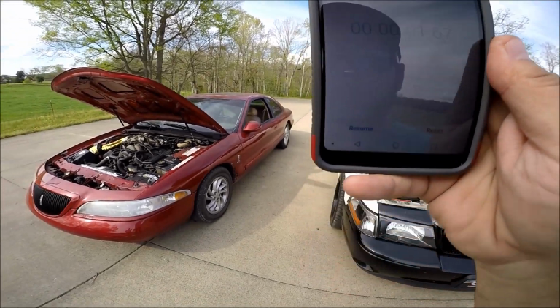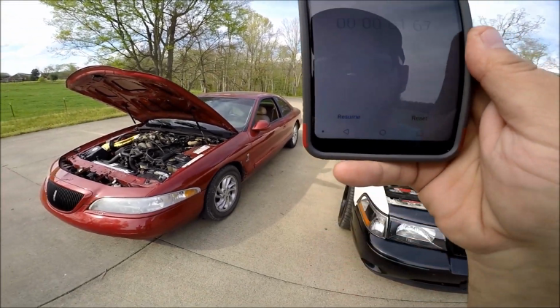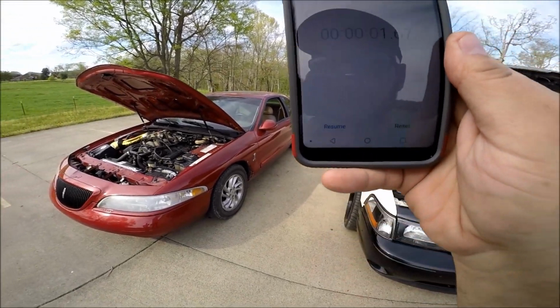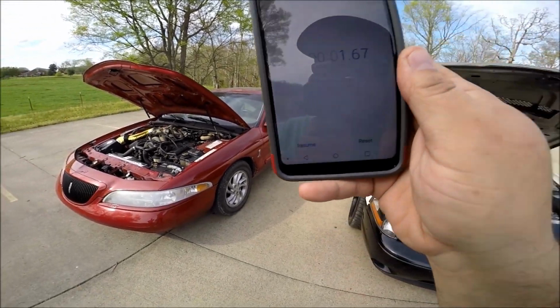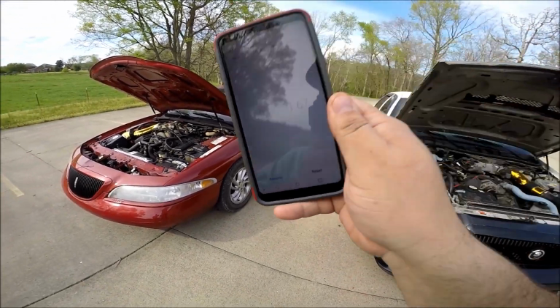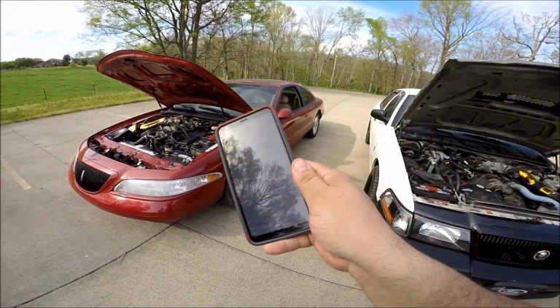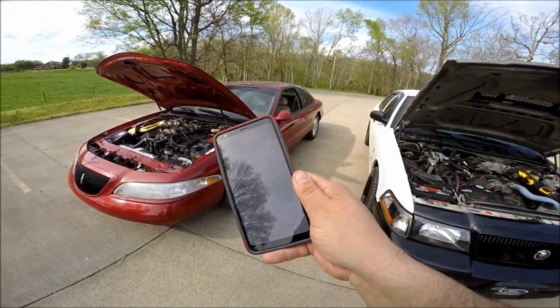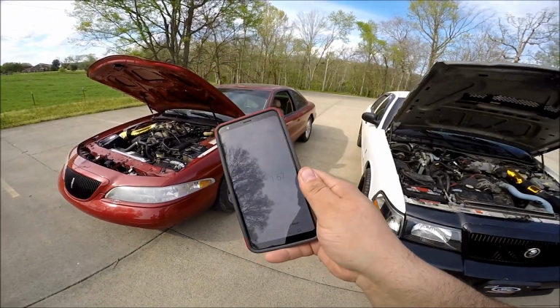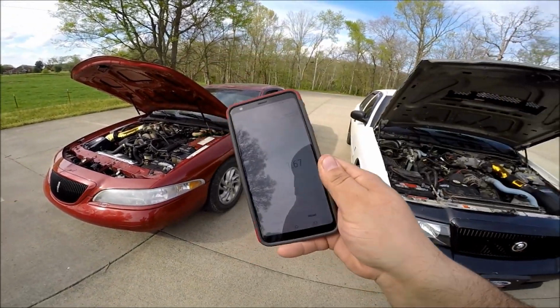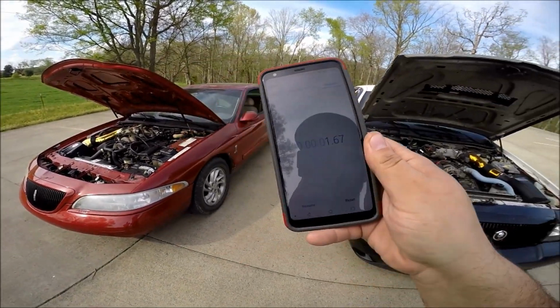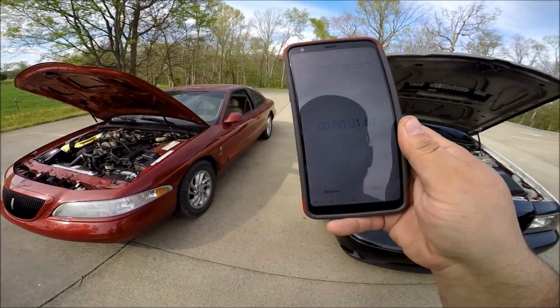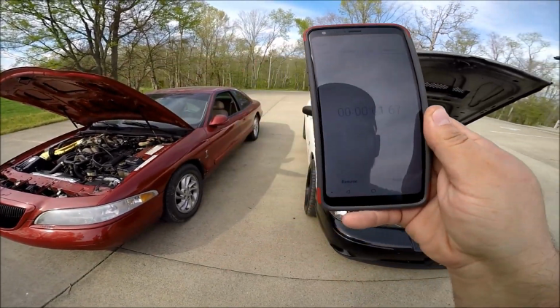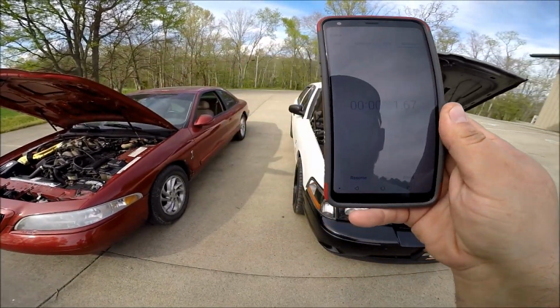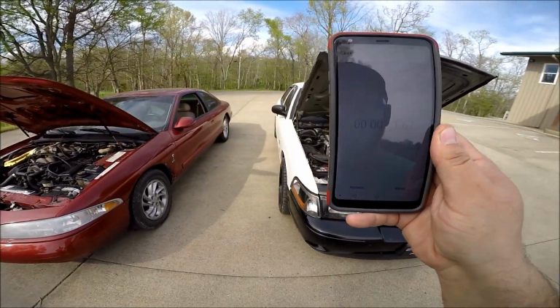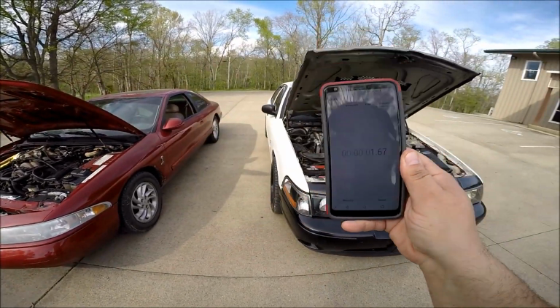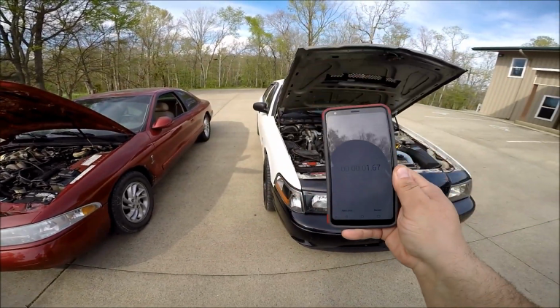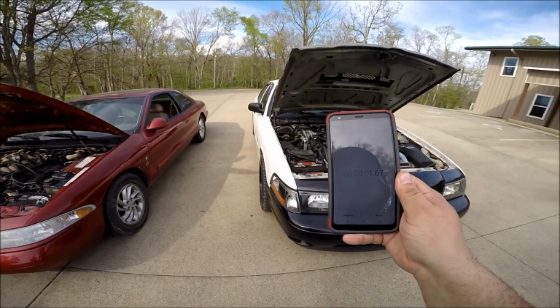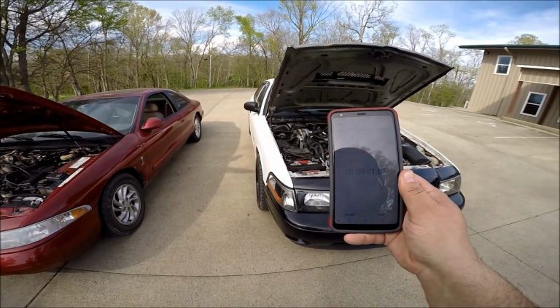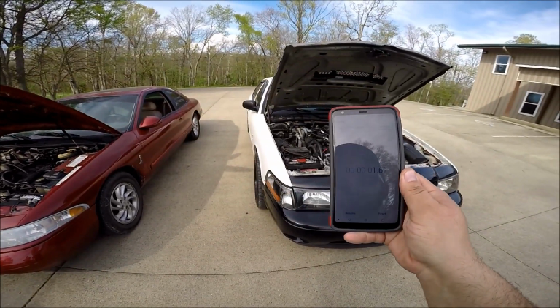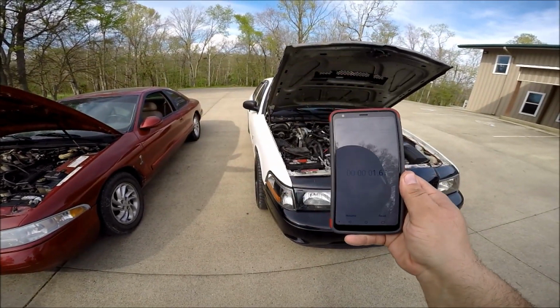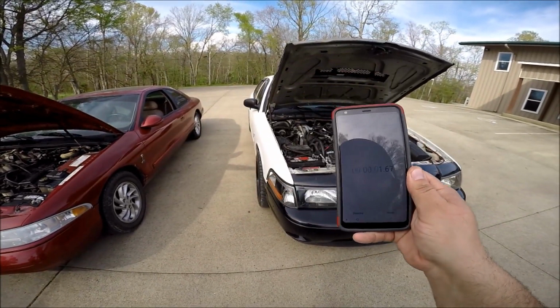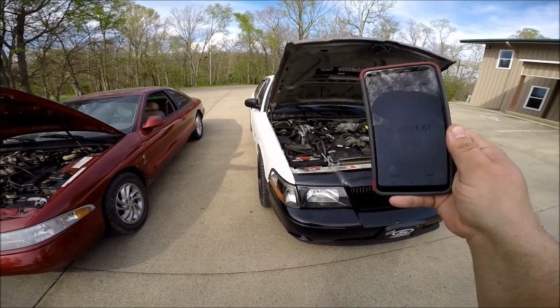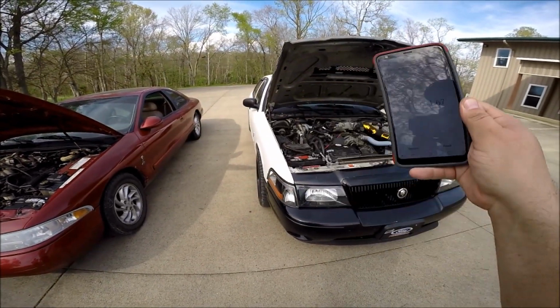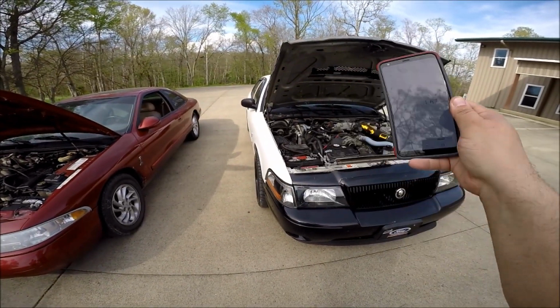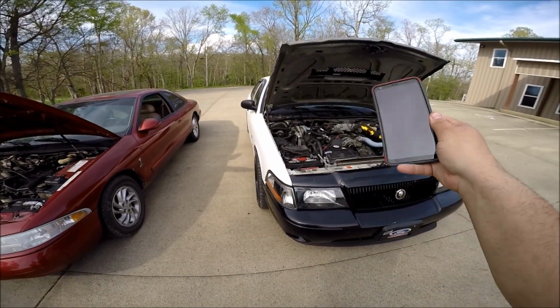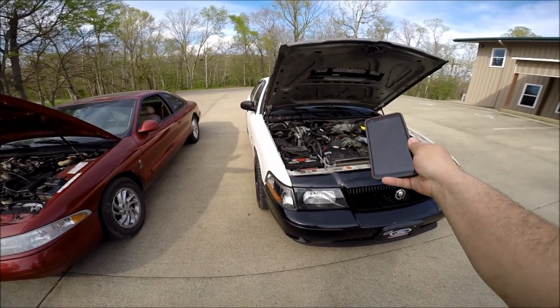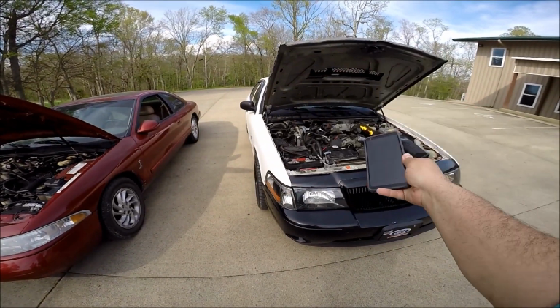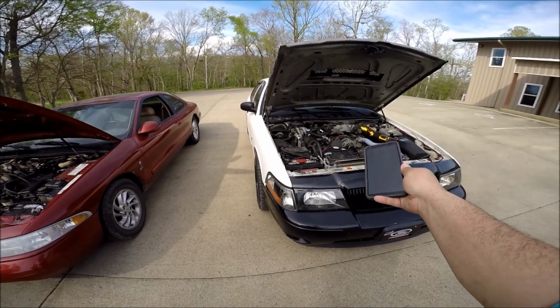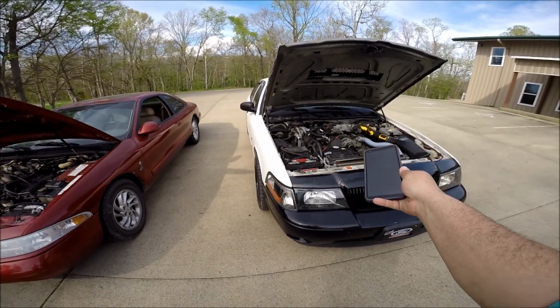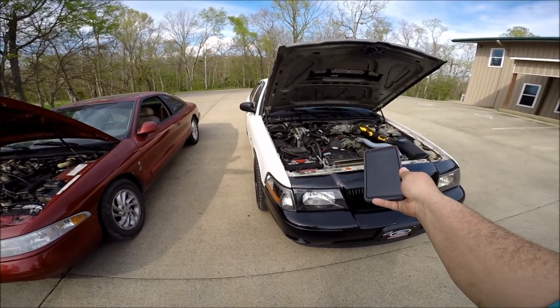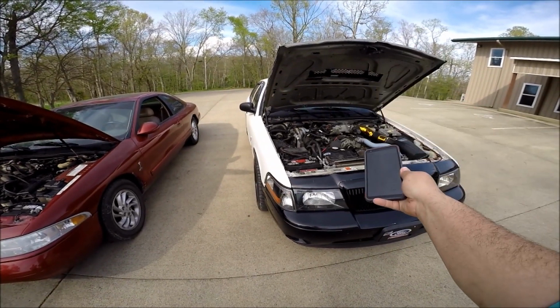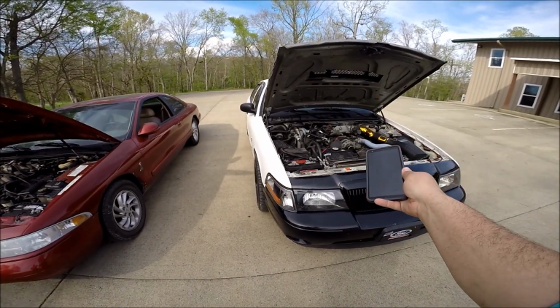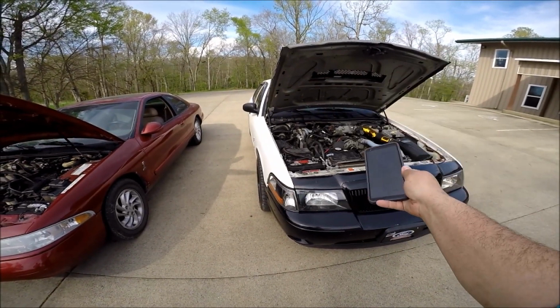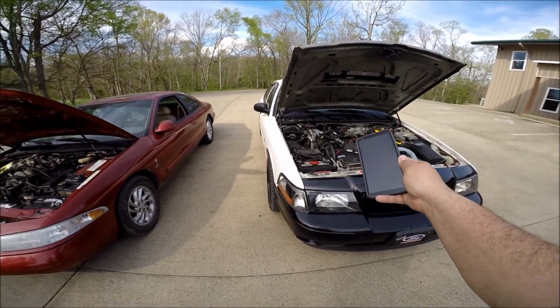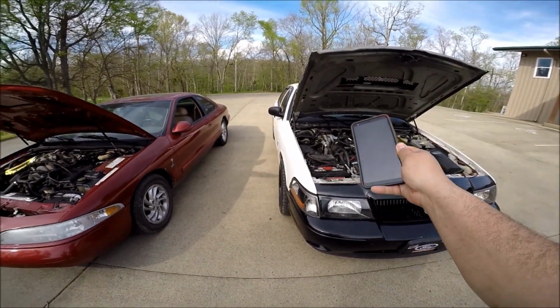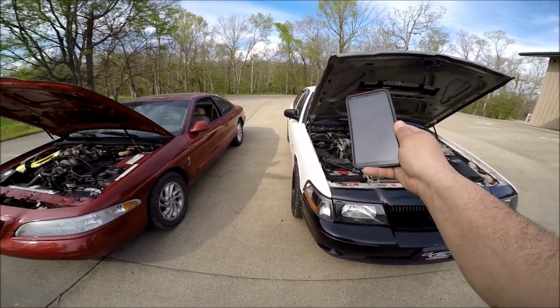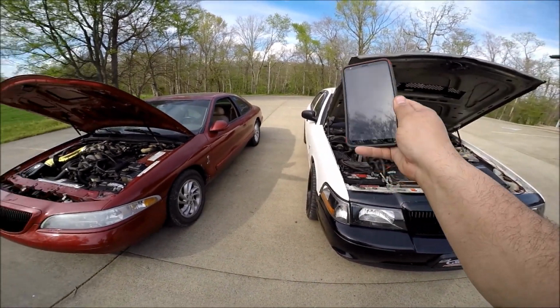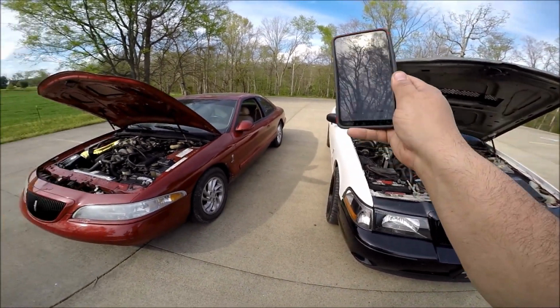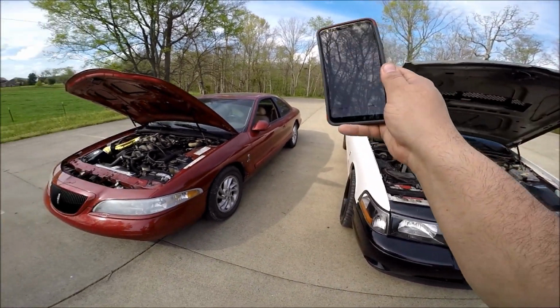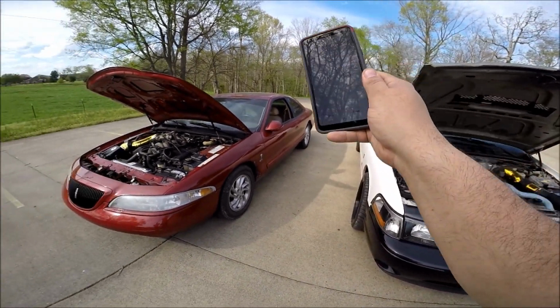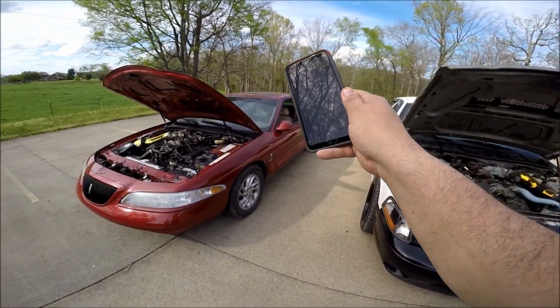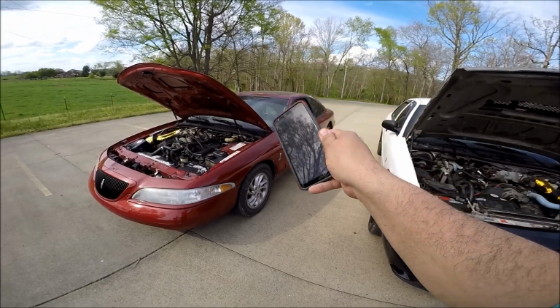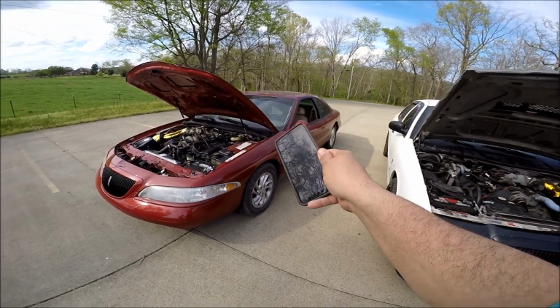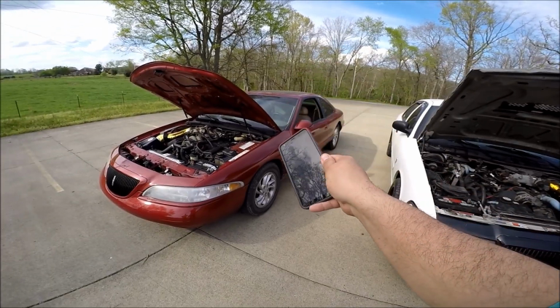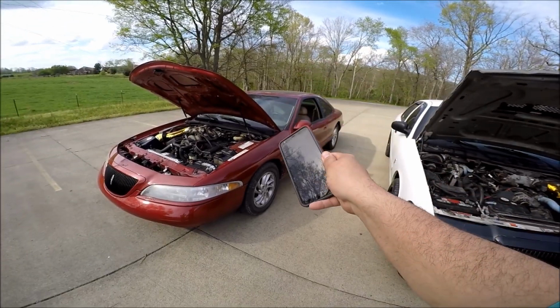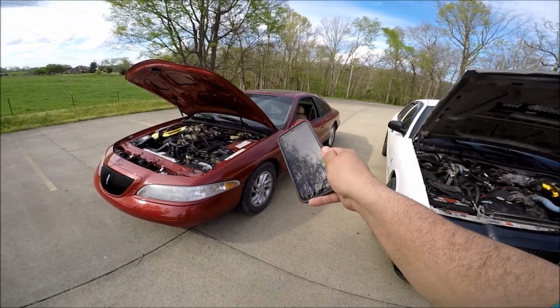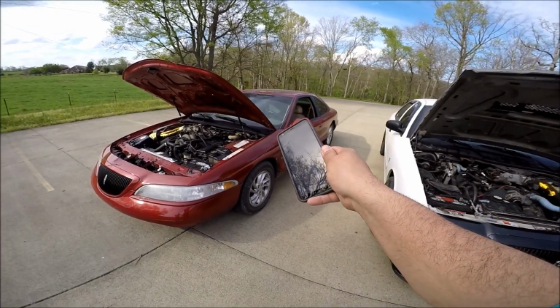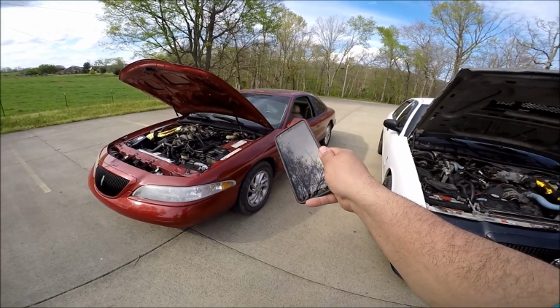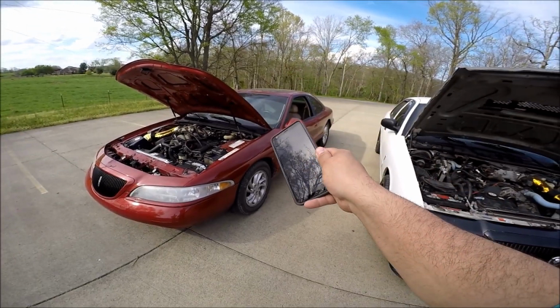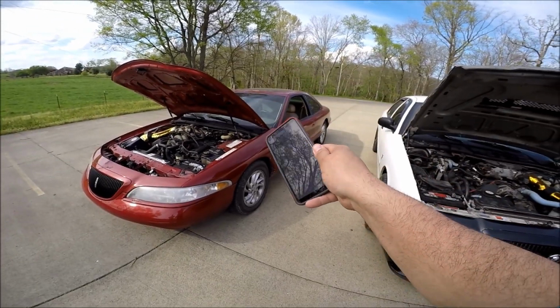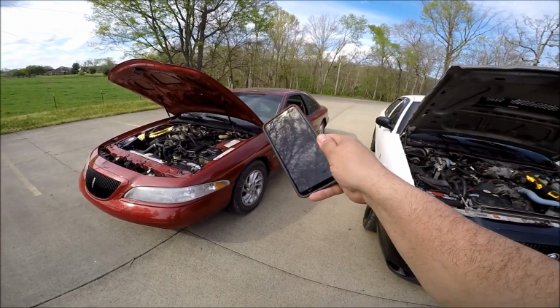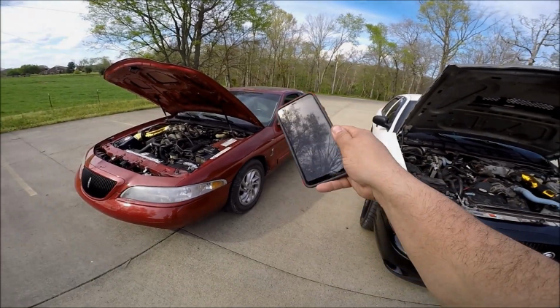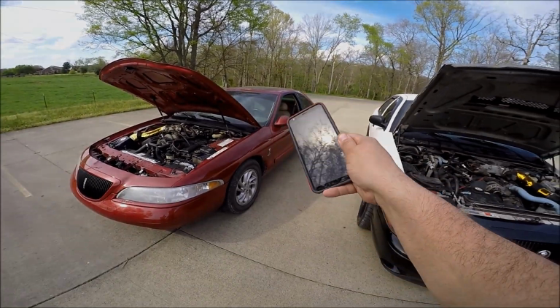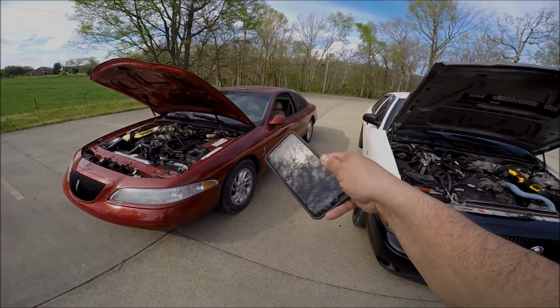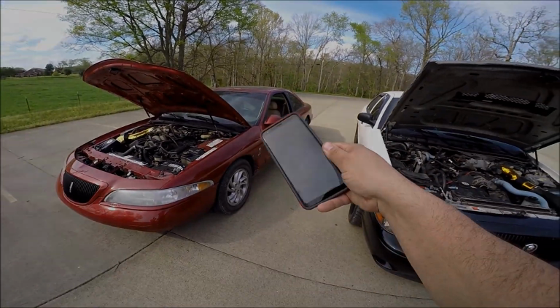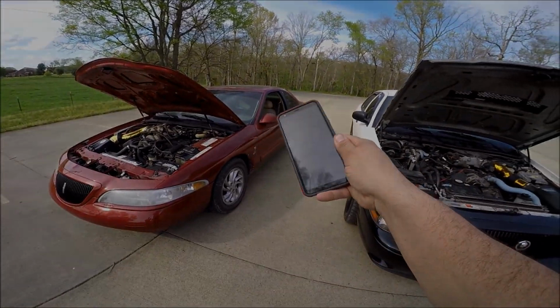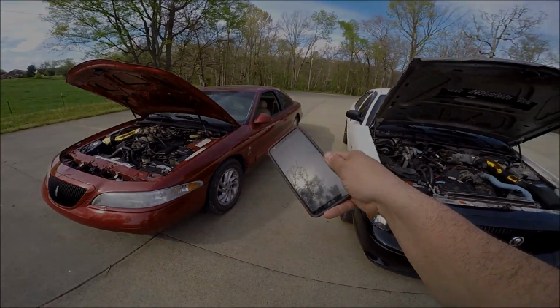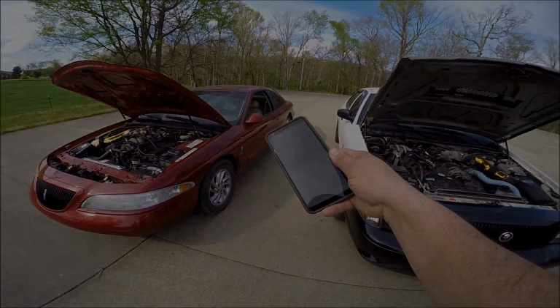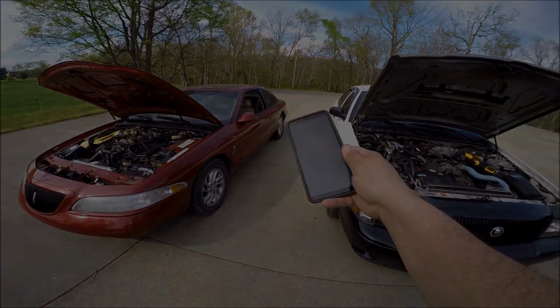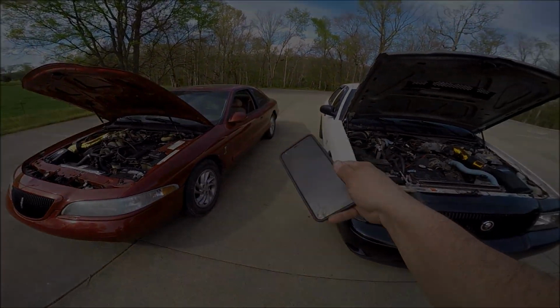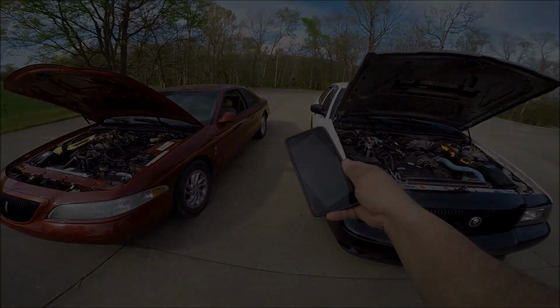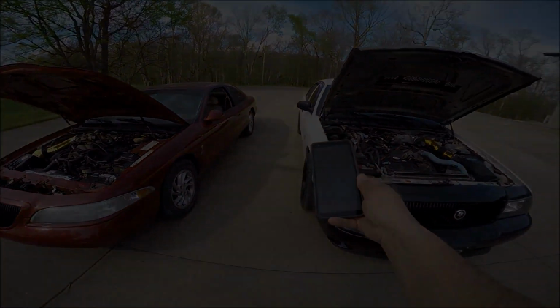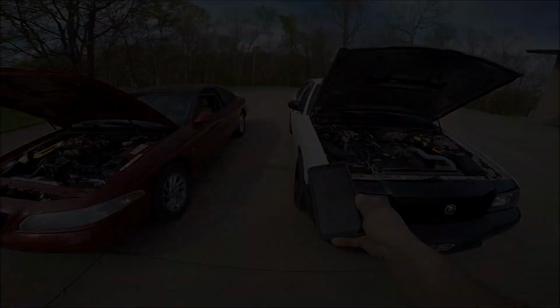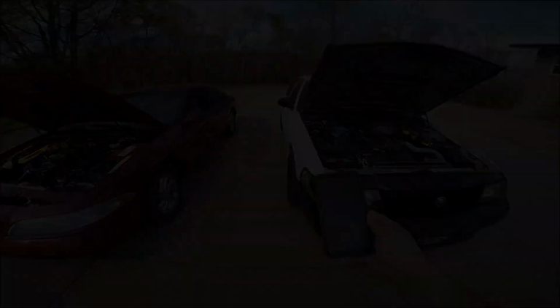That is the difference between a Marauder and a Crown Victoria — $2,000 versus $8,000. You guys starting to see what I'm talking about here?